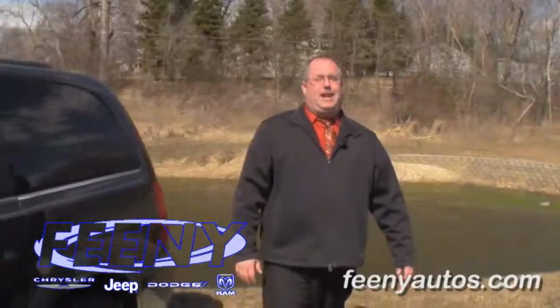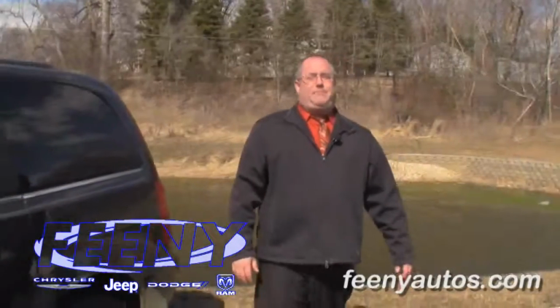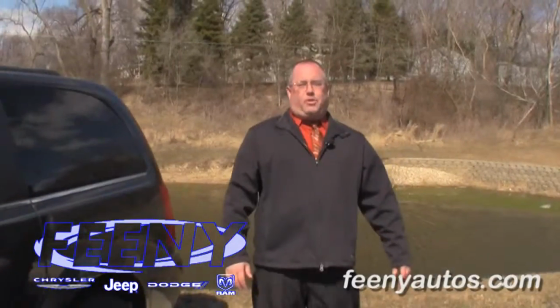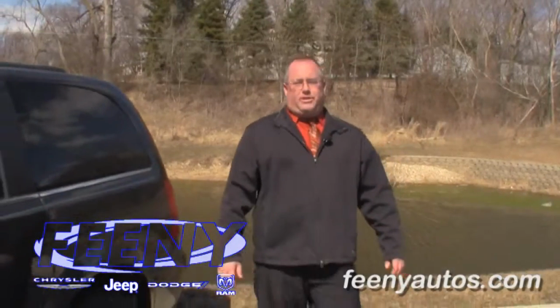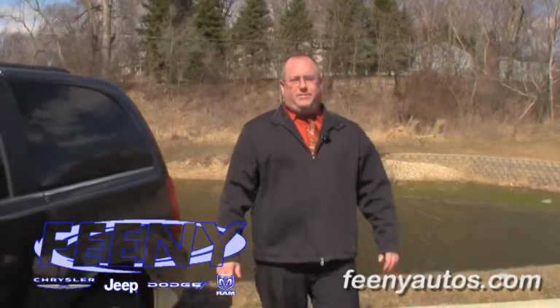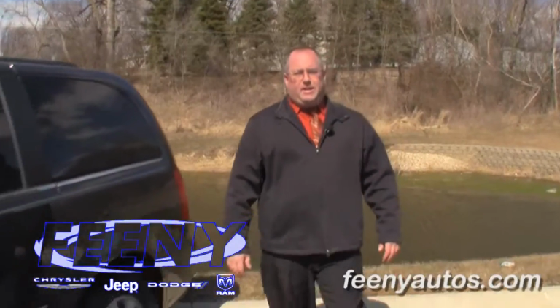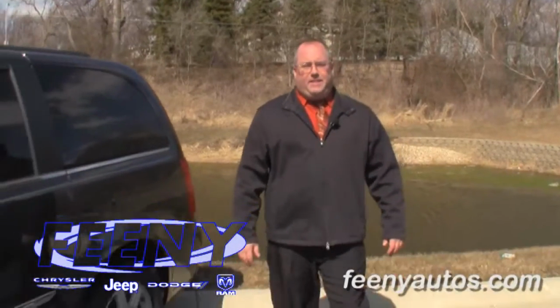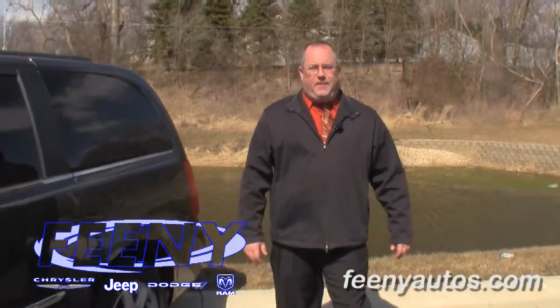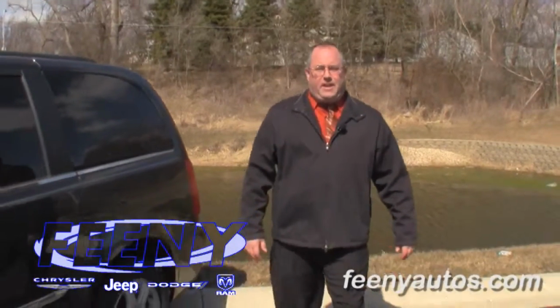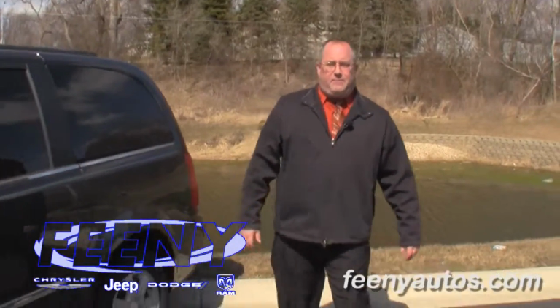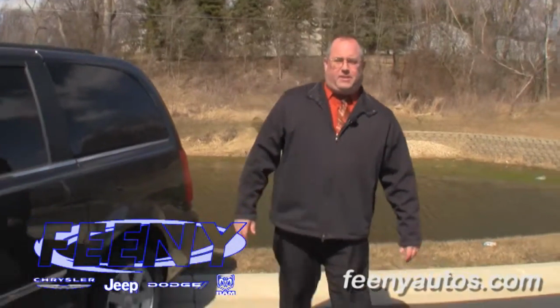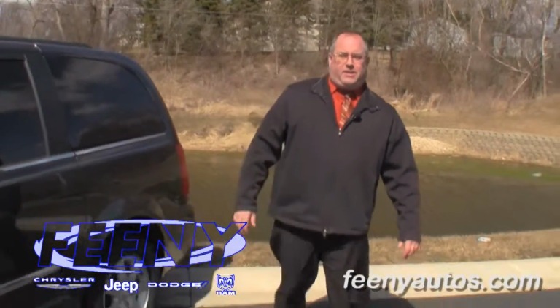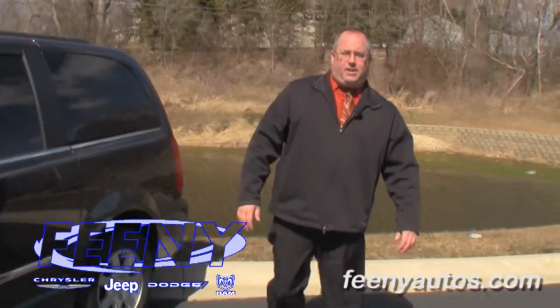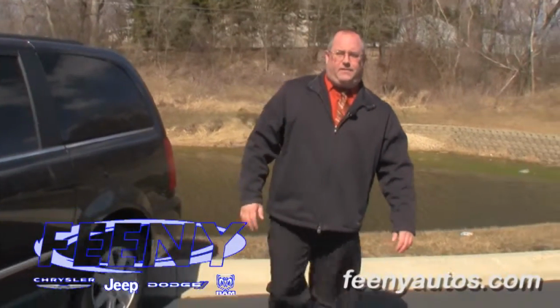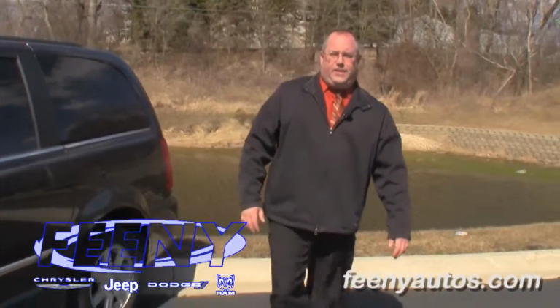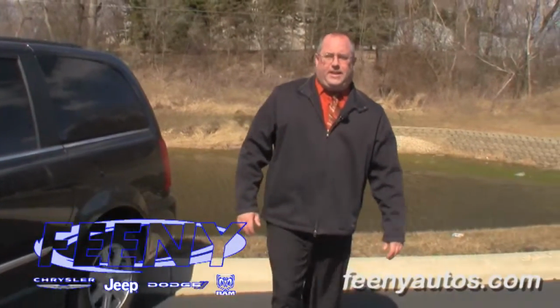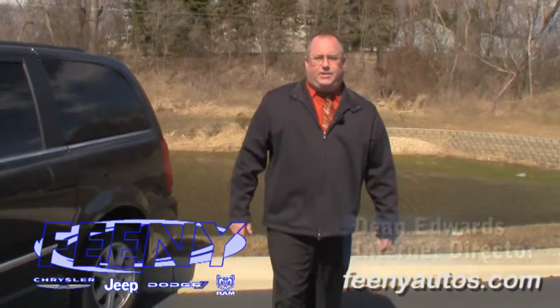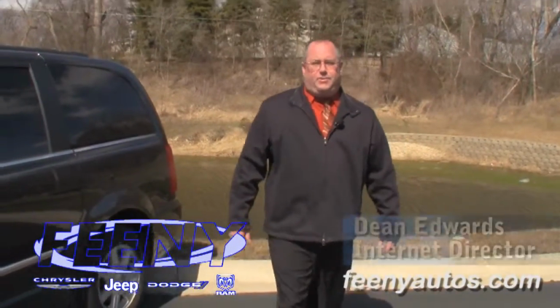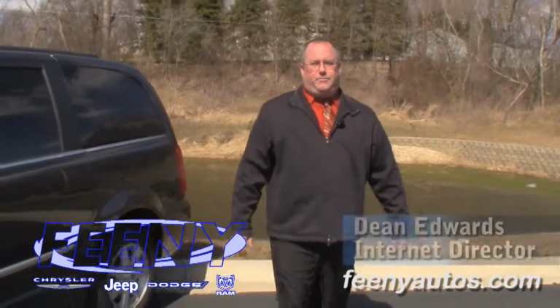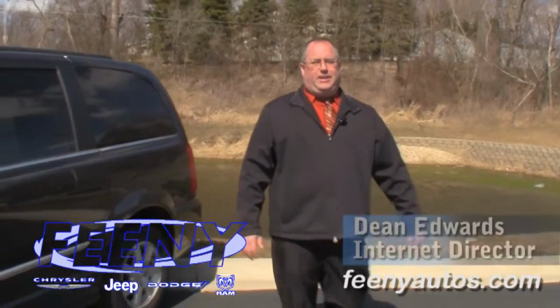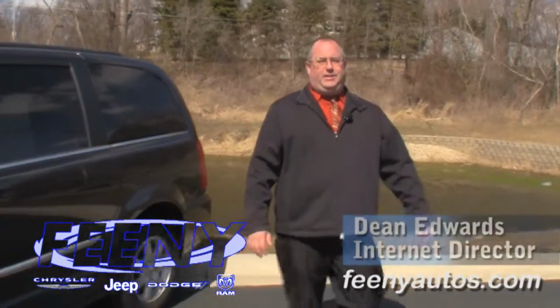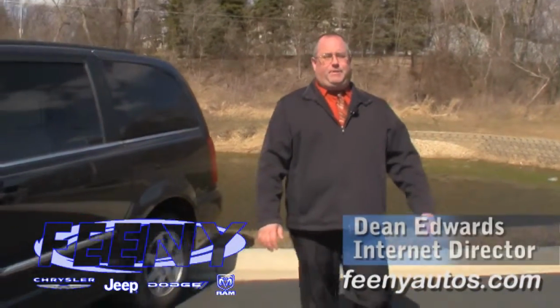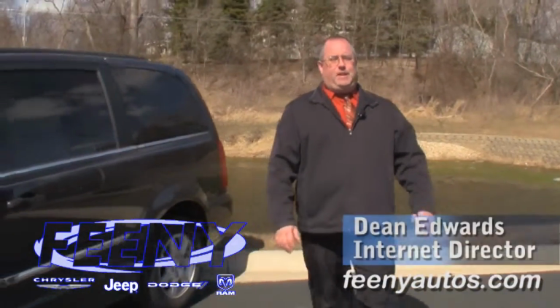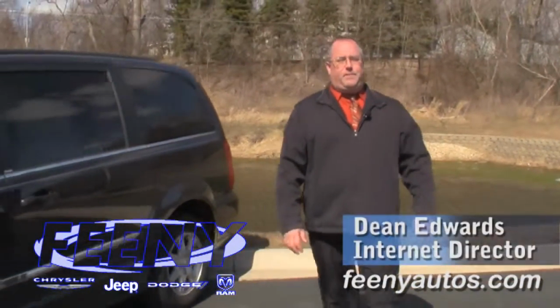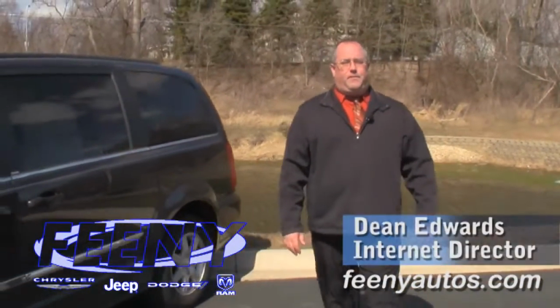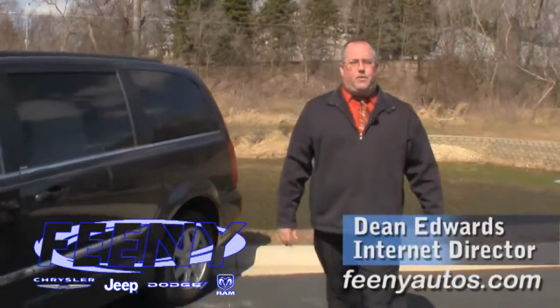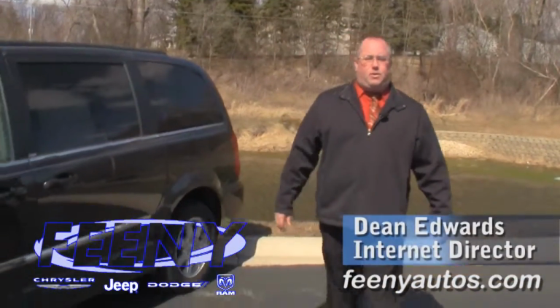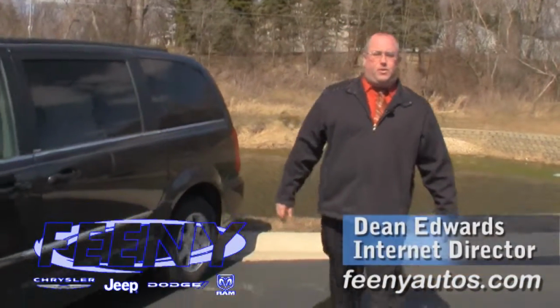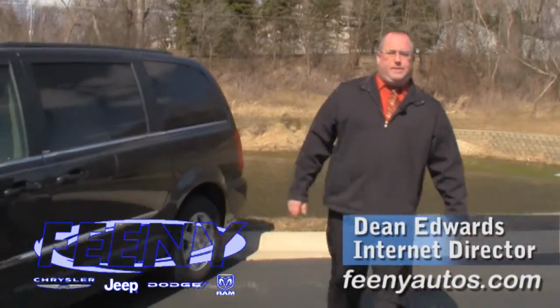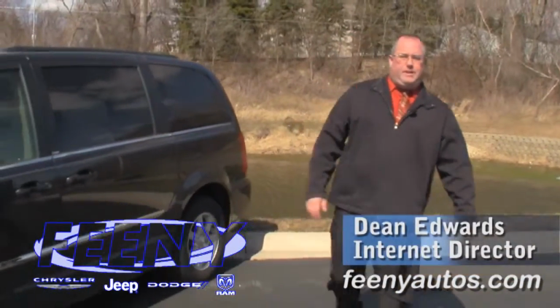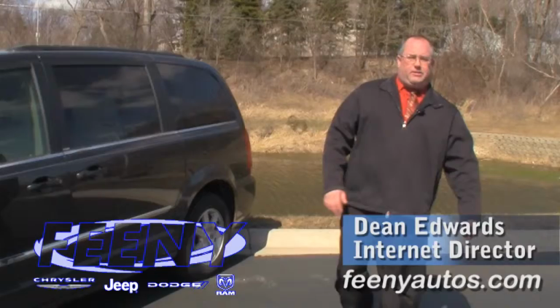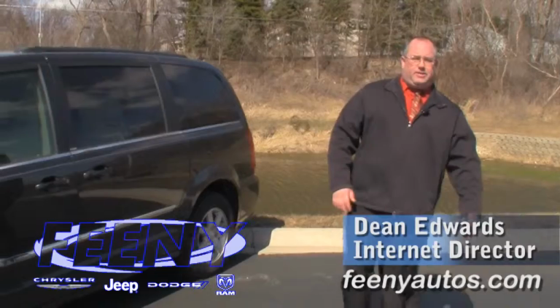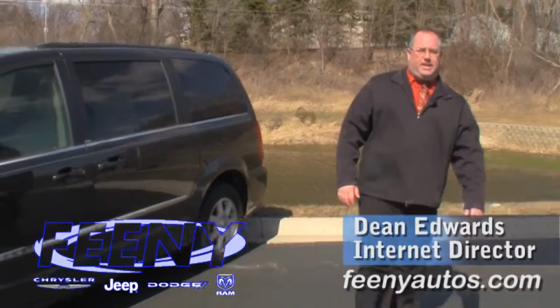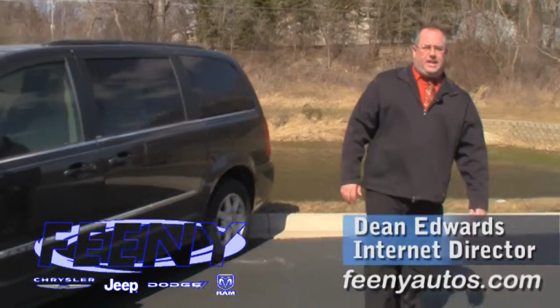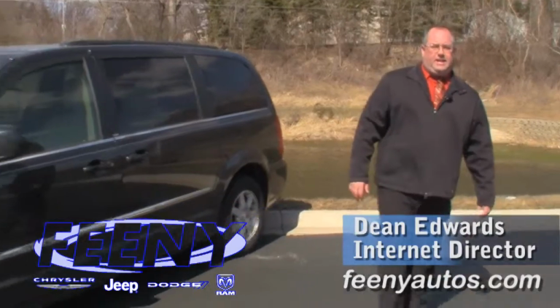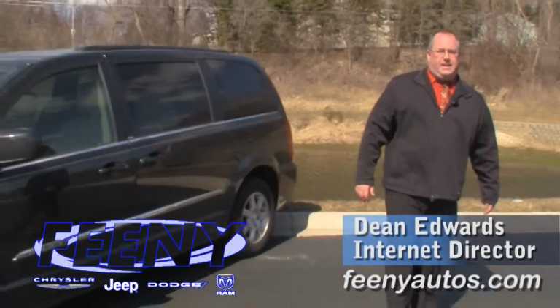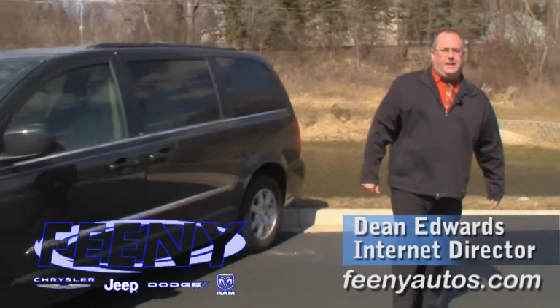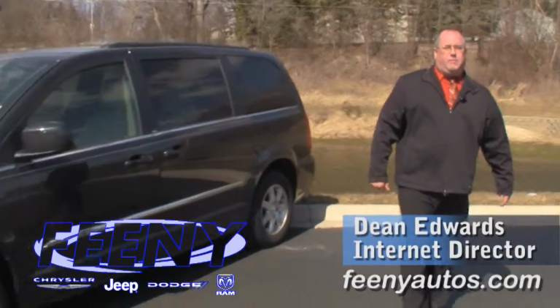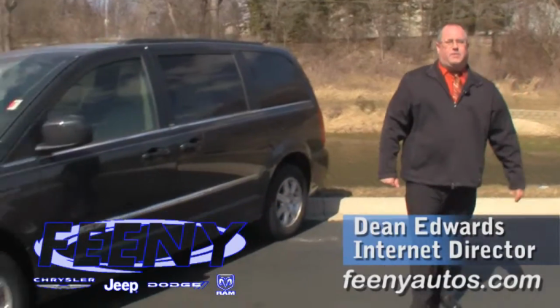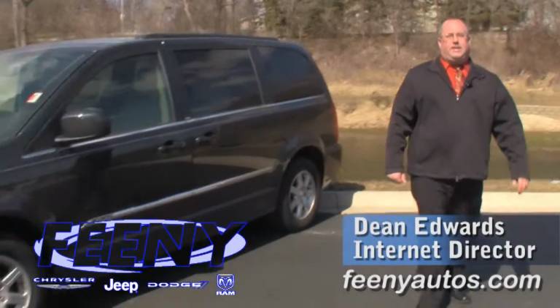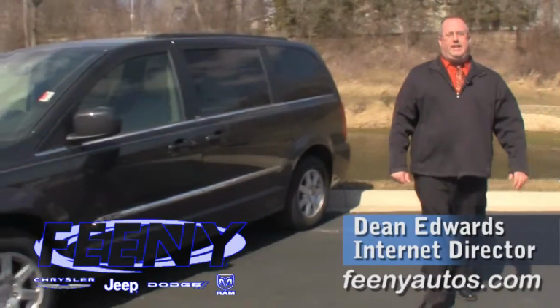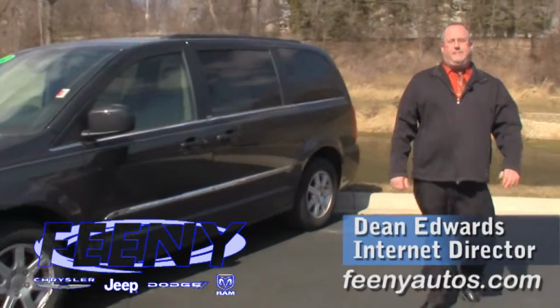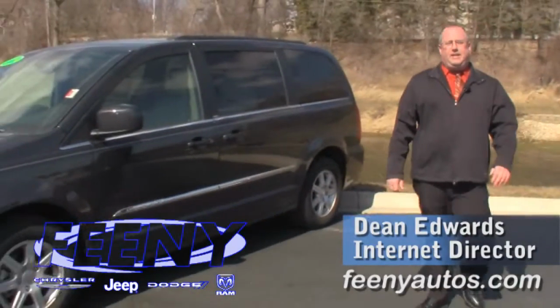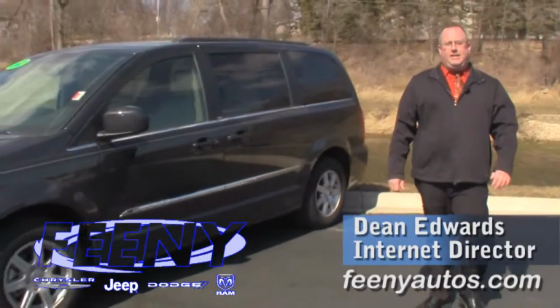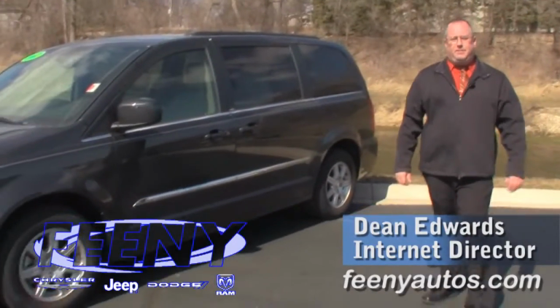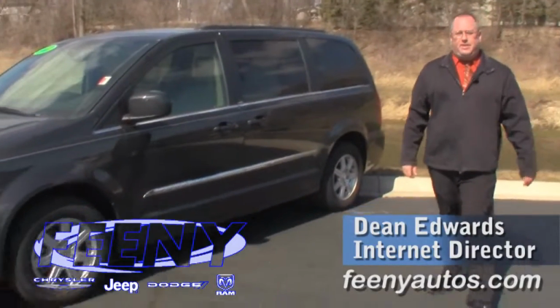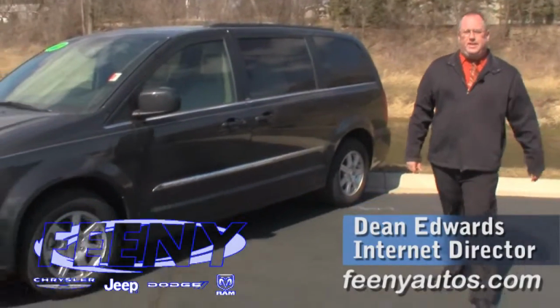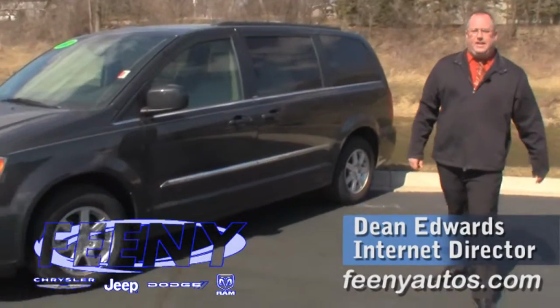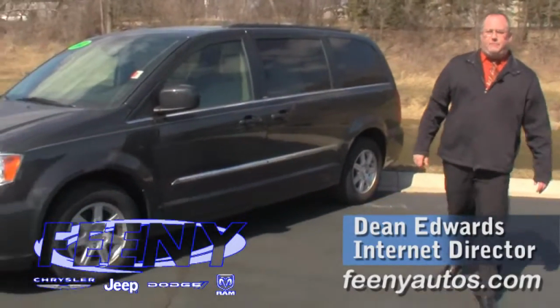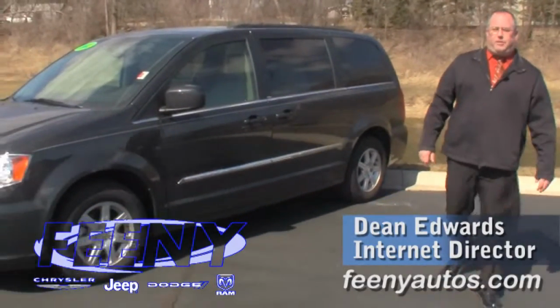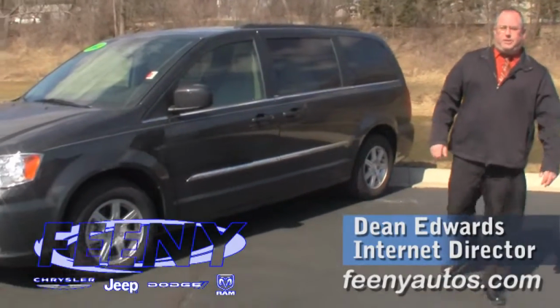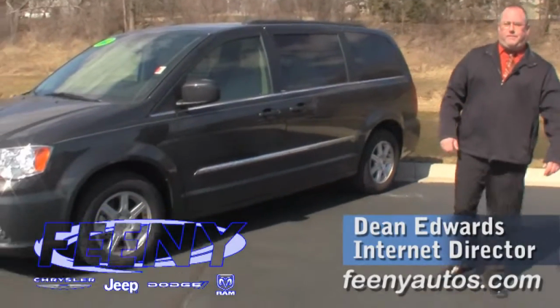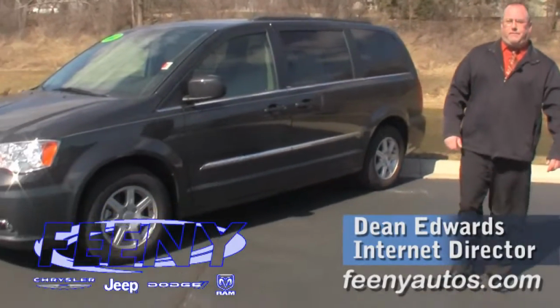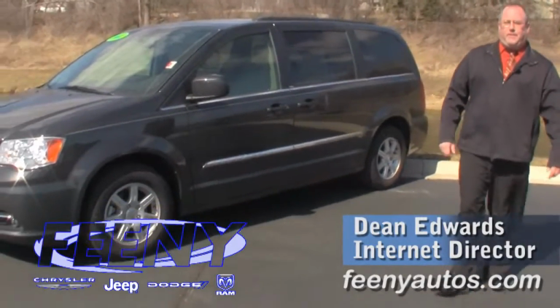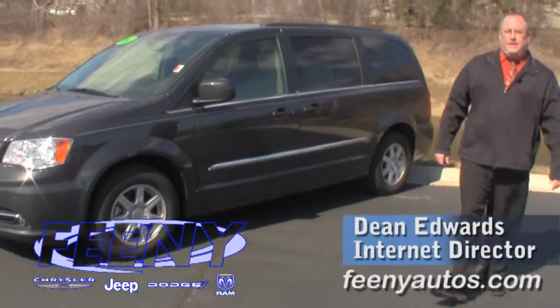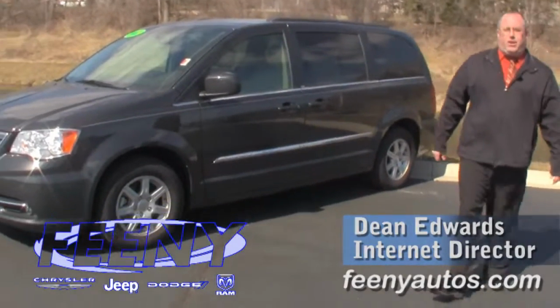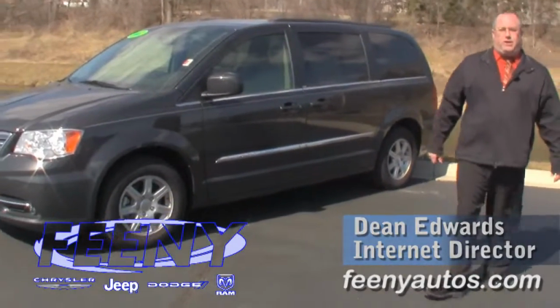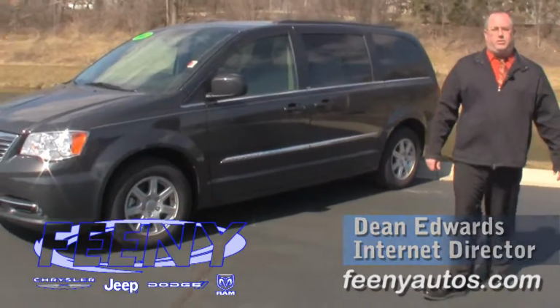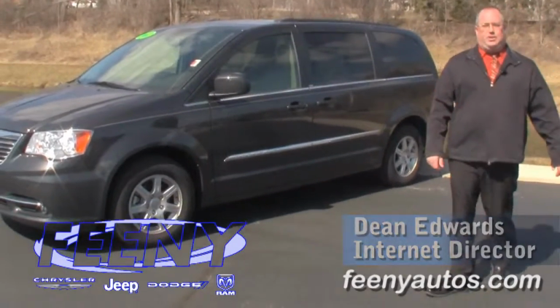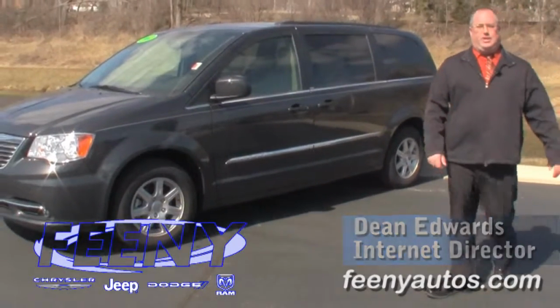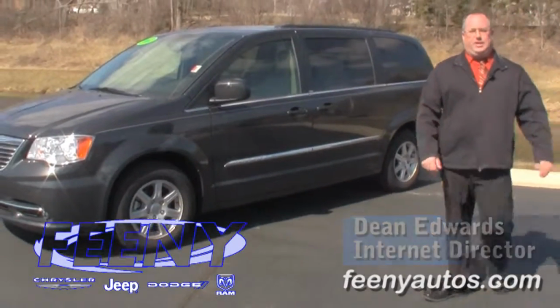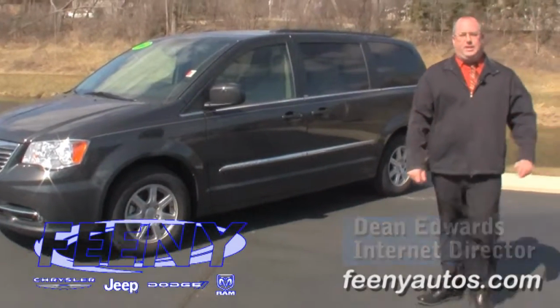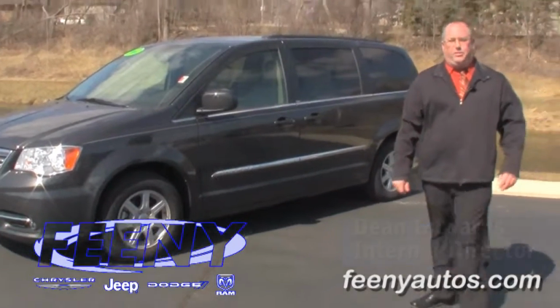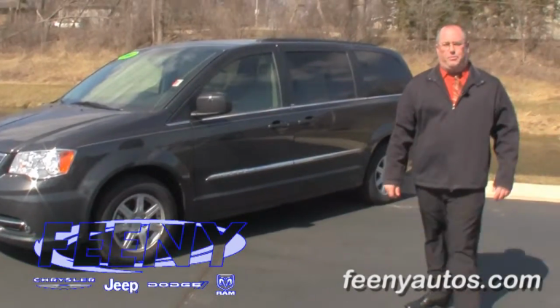April is minivan month here at Feeney, so please pick up the phone or email us today. Once again, my name is Dean Edwards from Feeney Autos. Thank you.